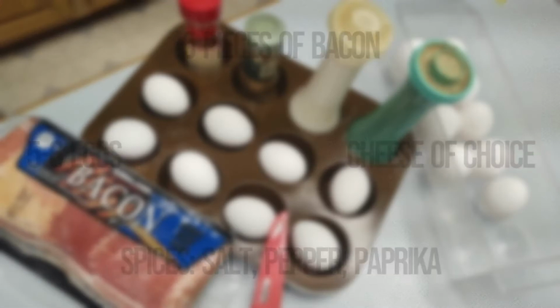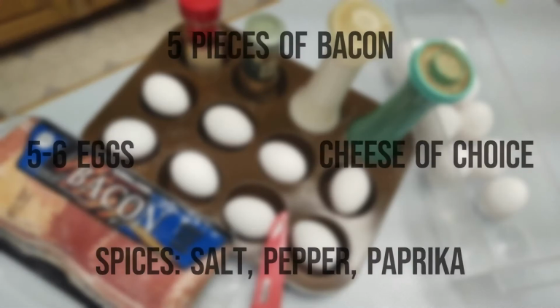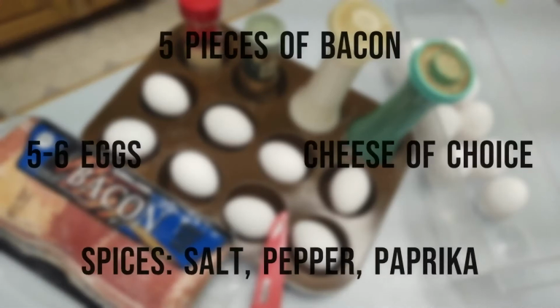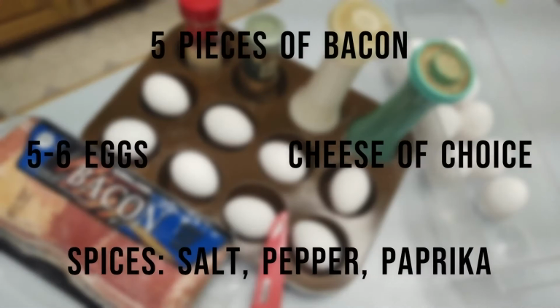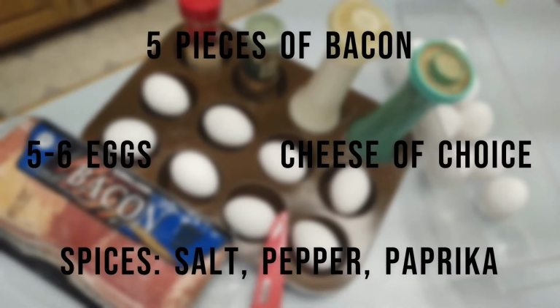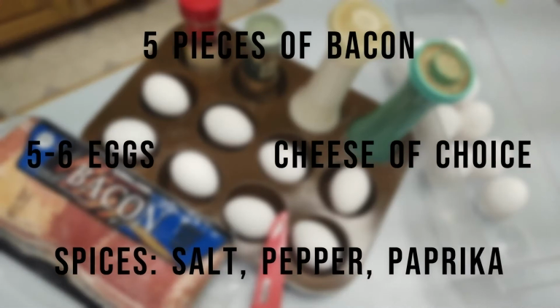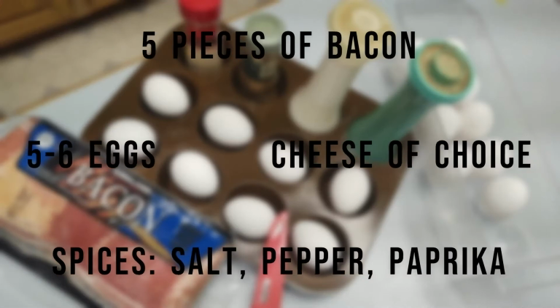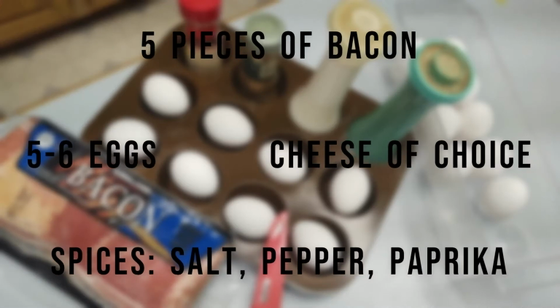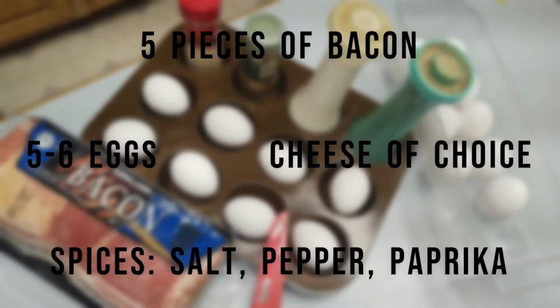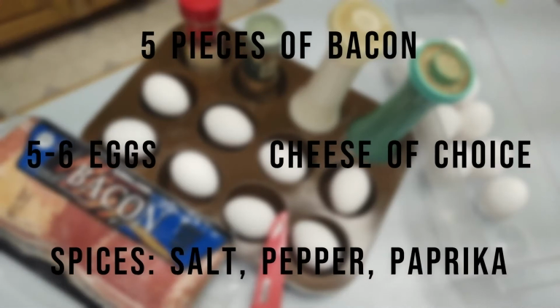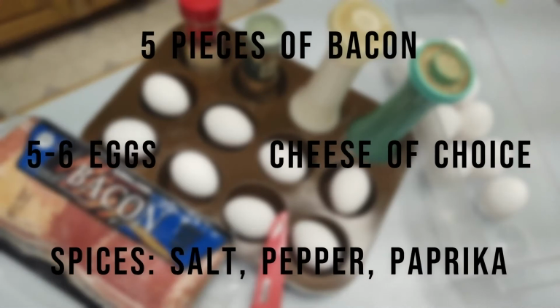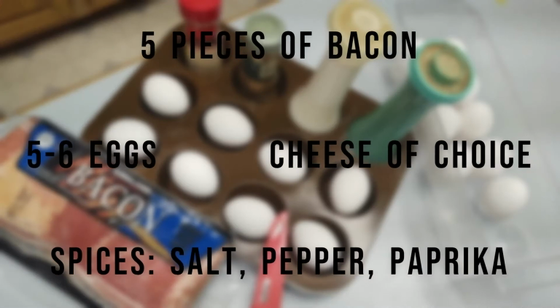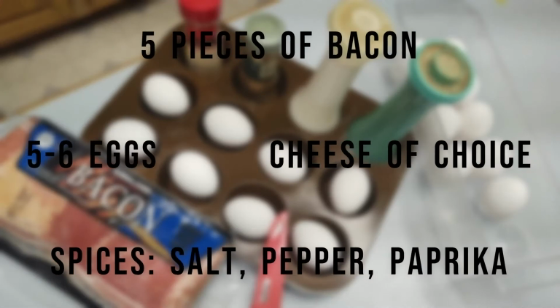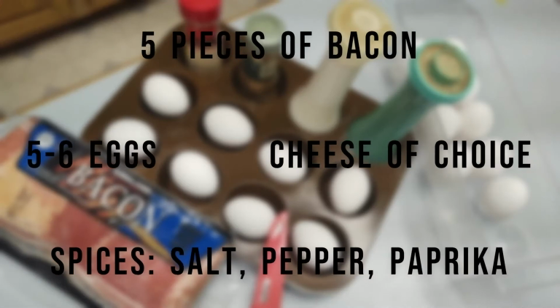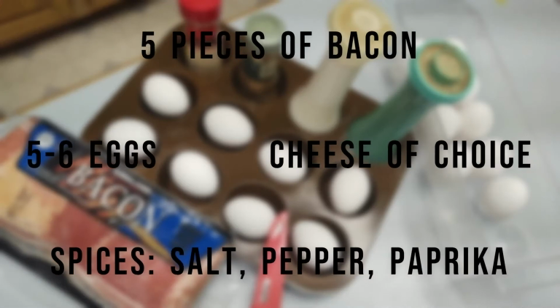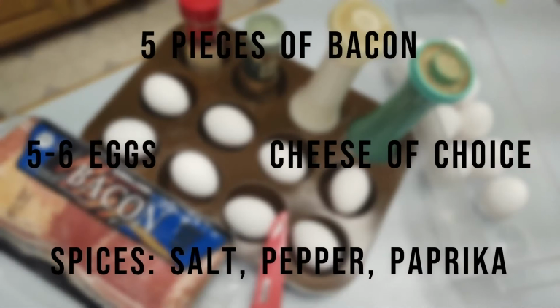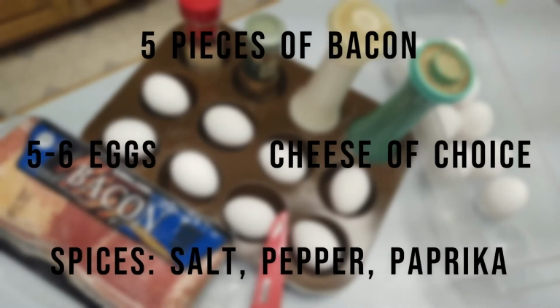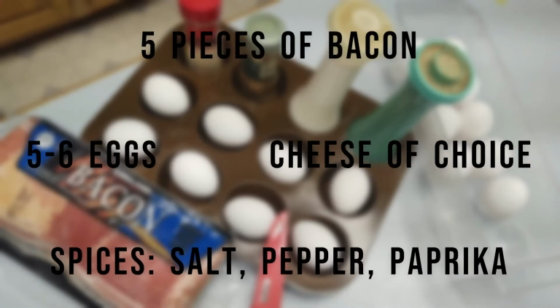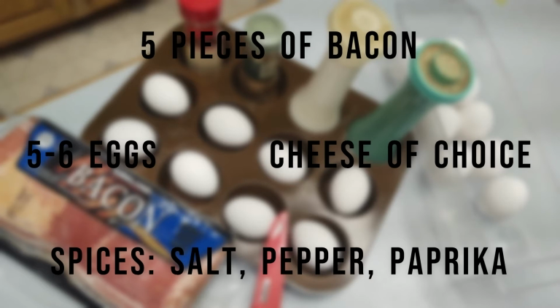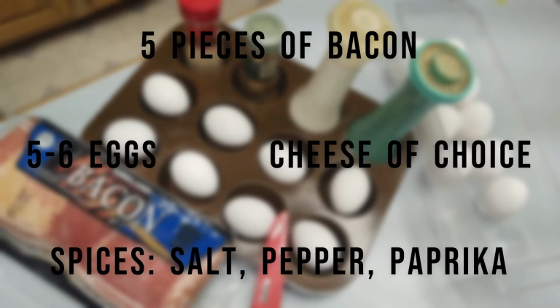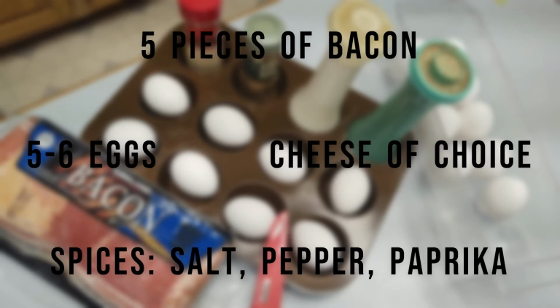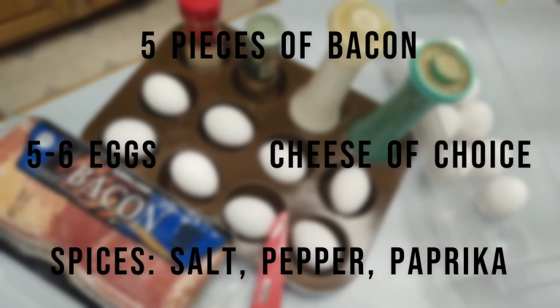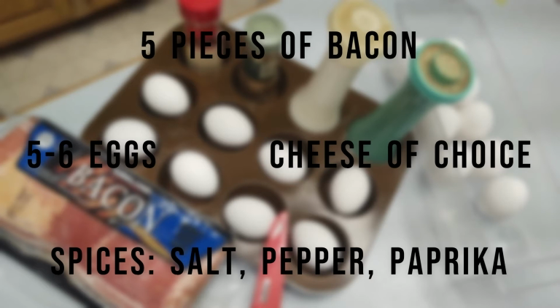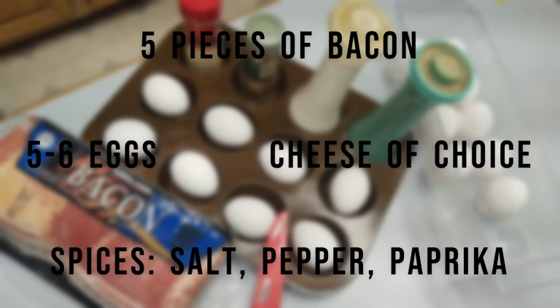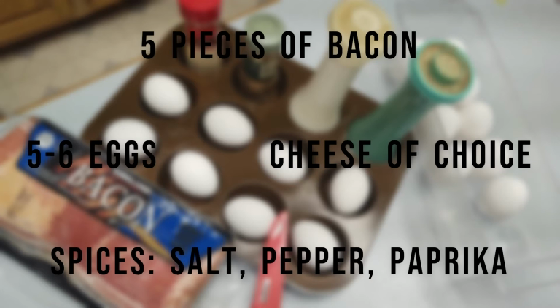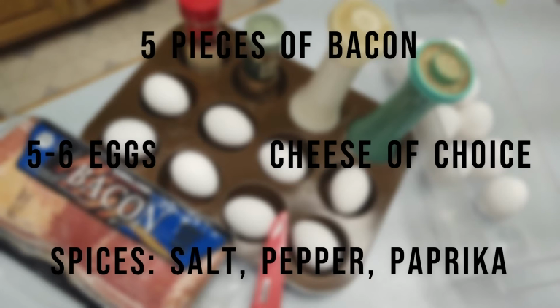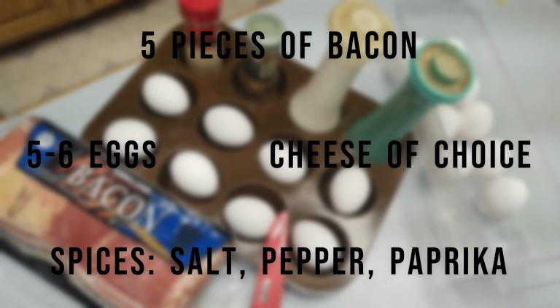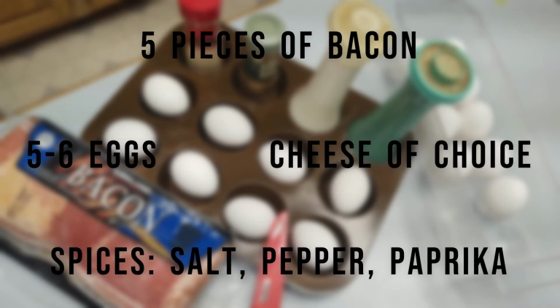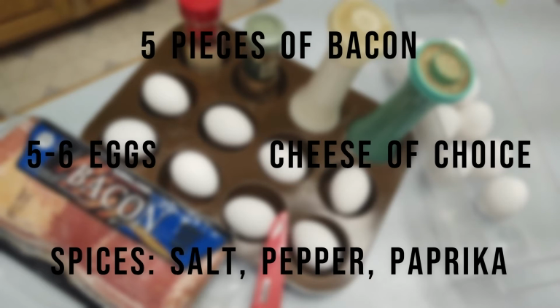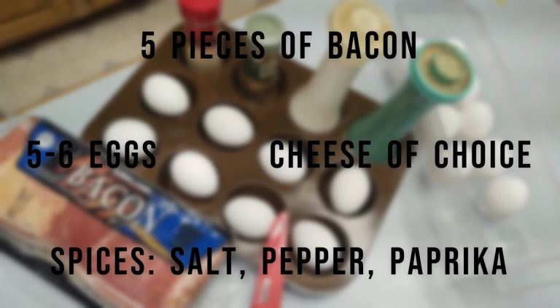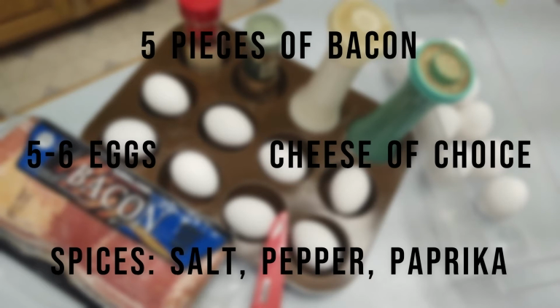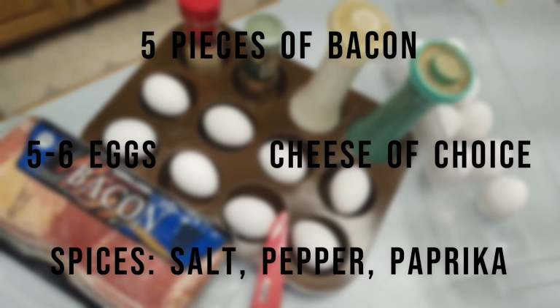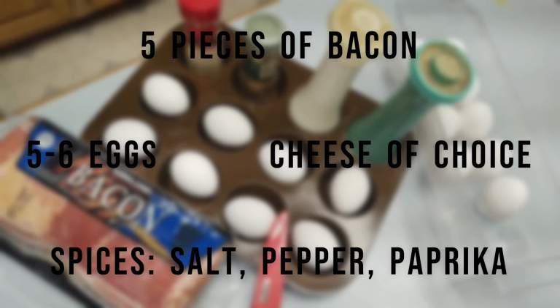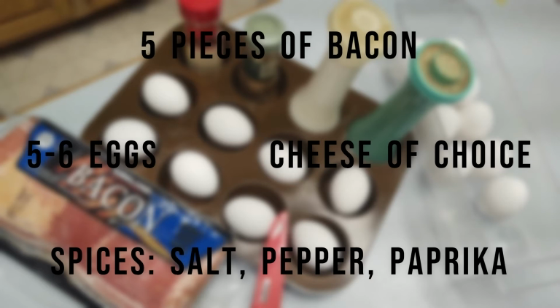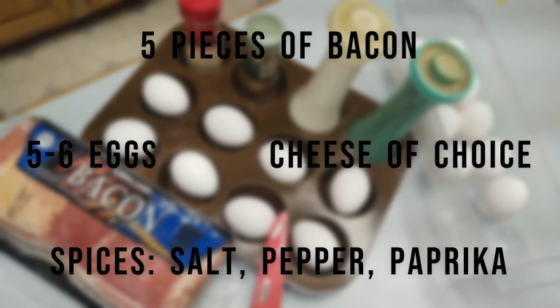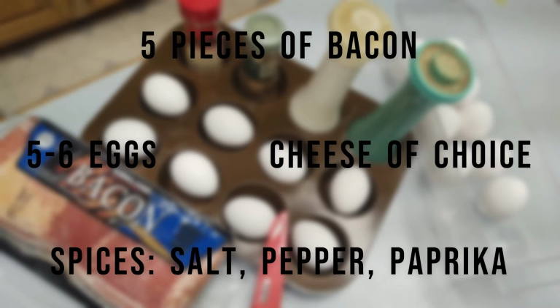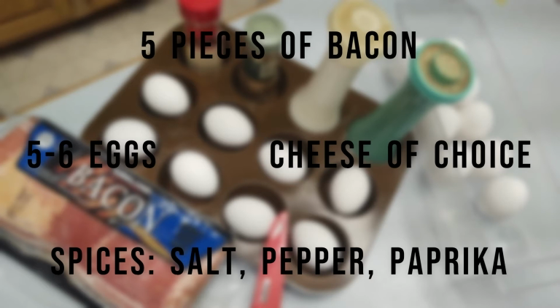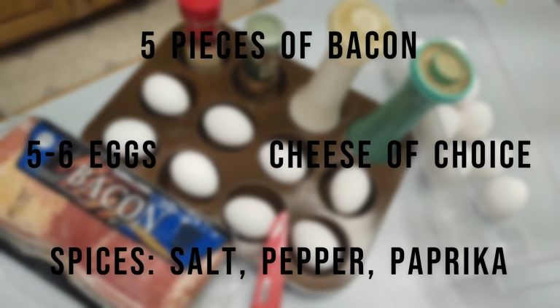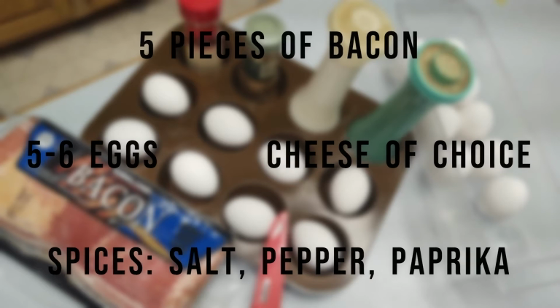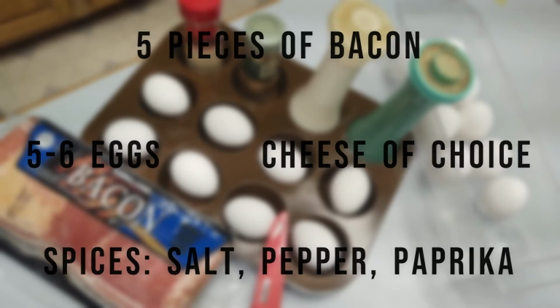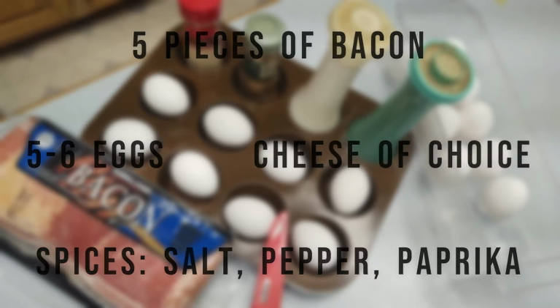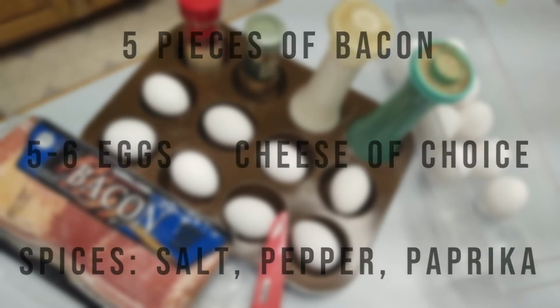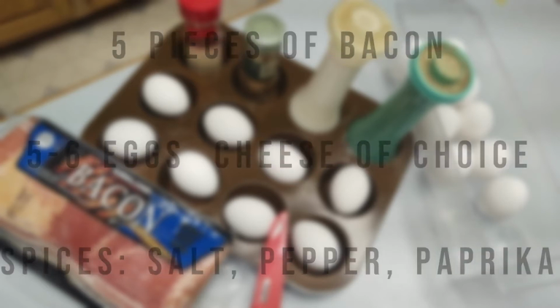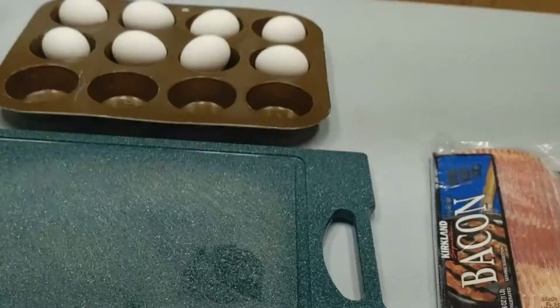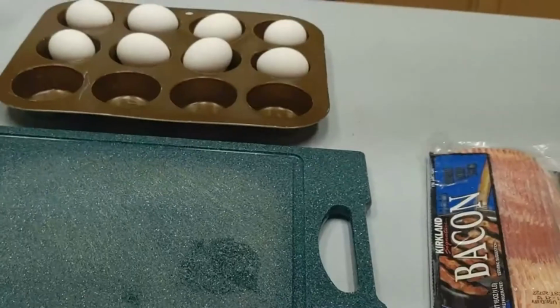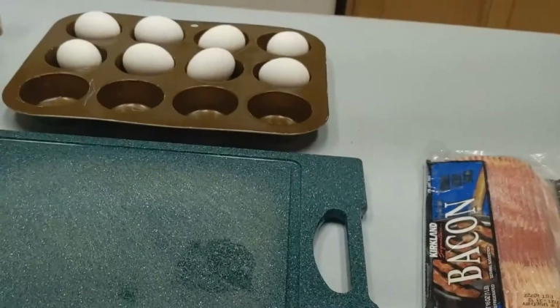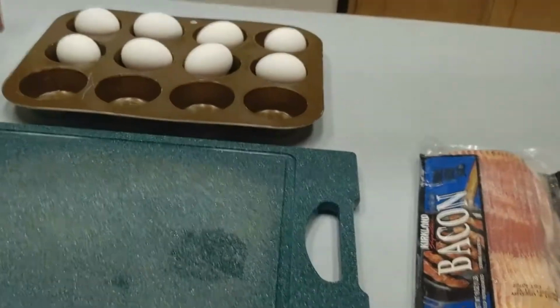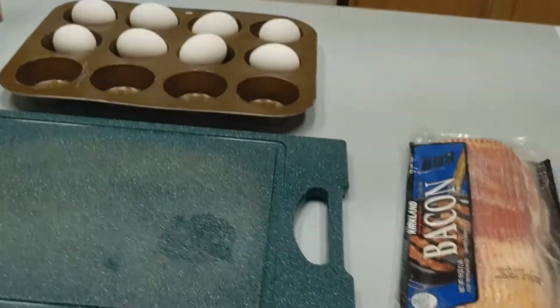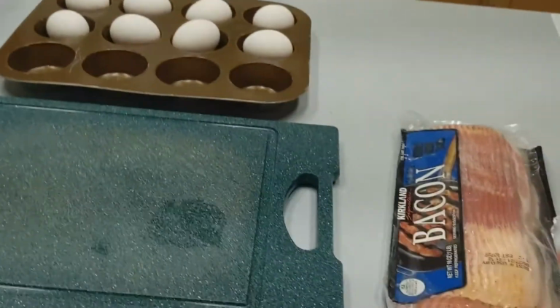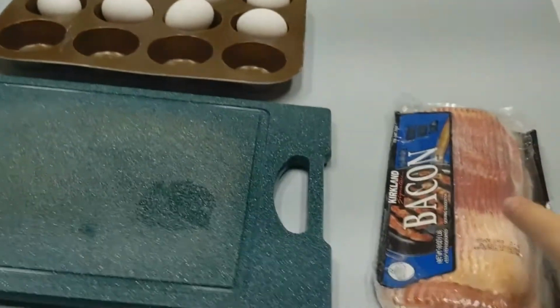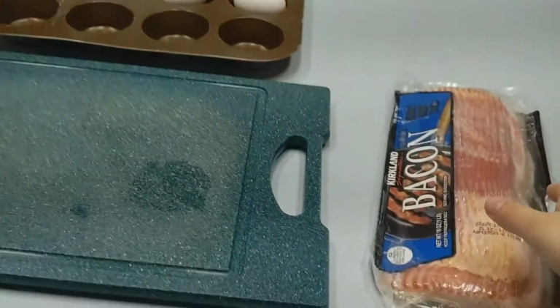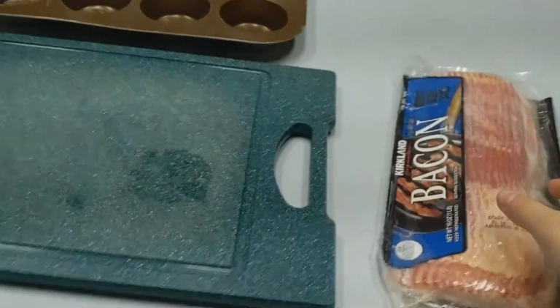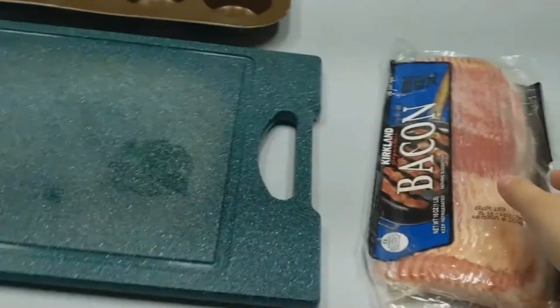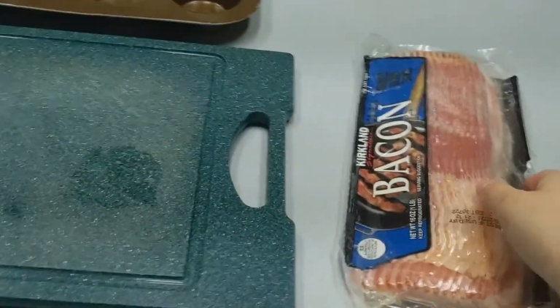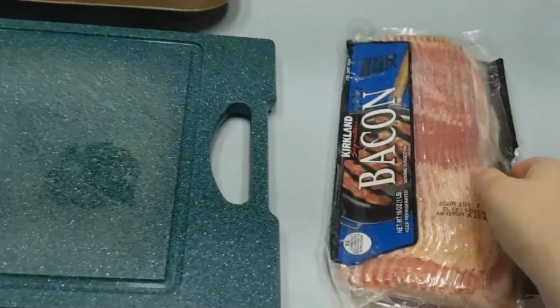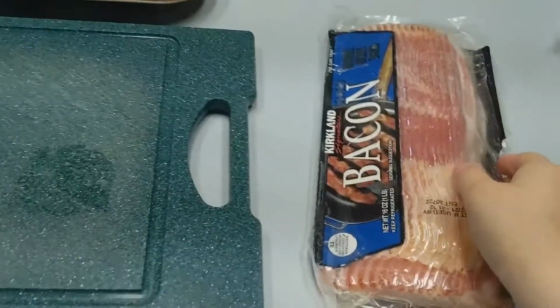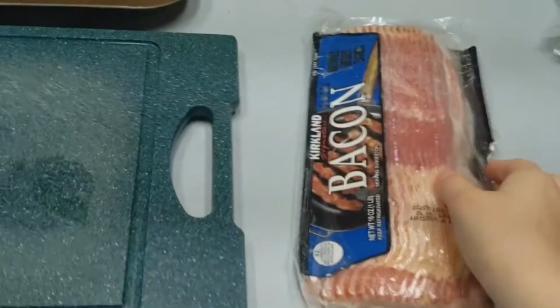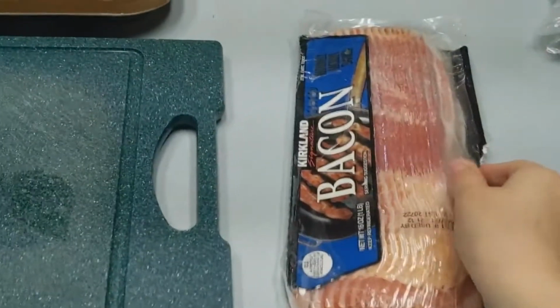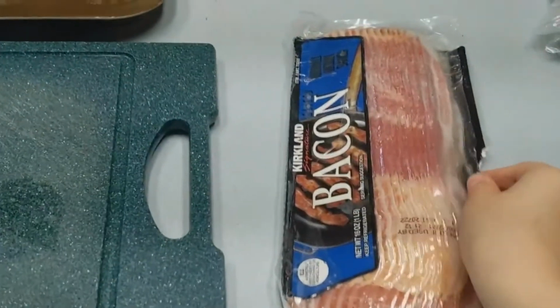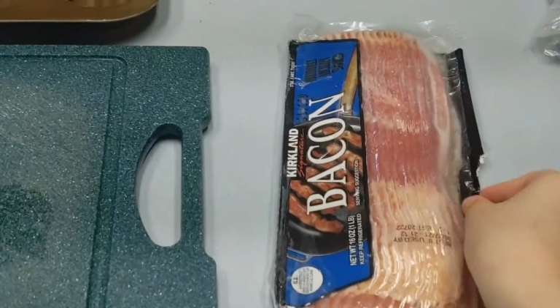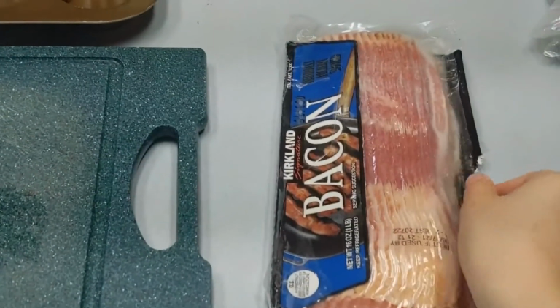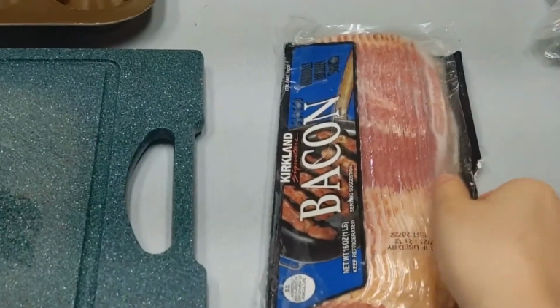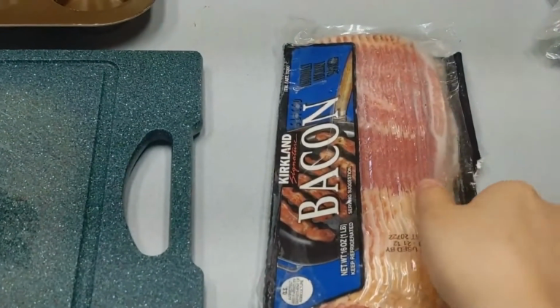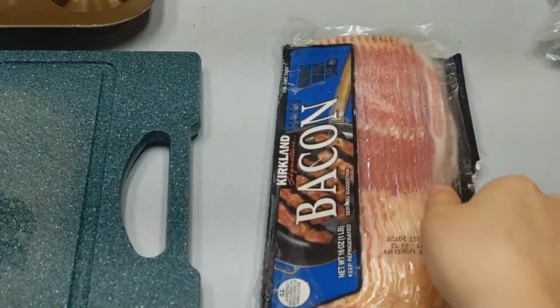You're going to be using an oven and a knife for this project, as well as a stove, so be sure you have an adult present.